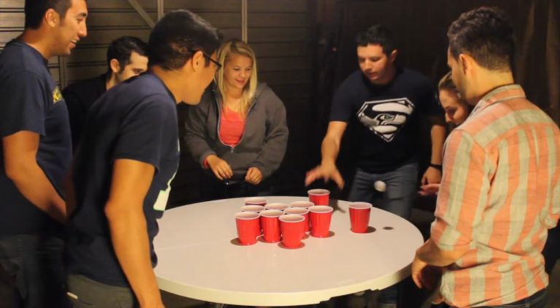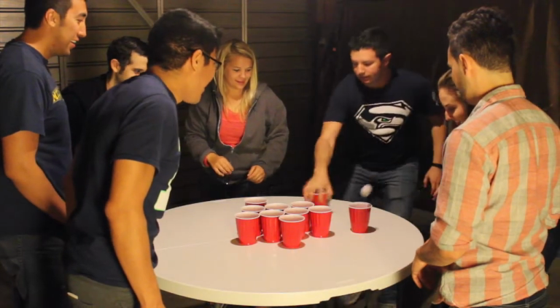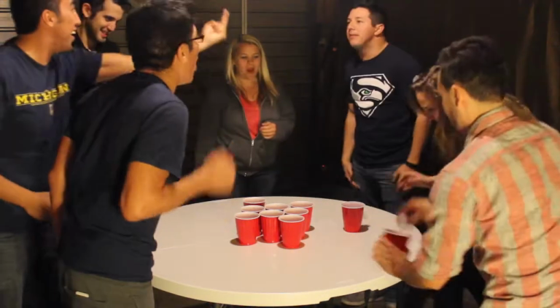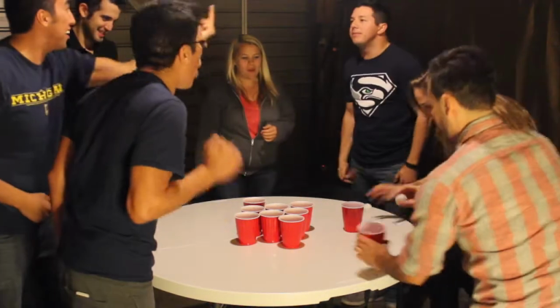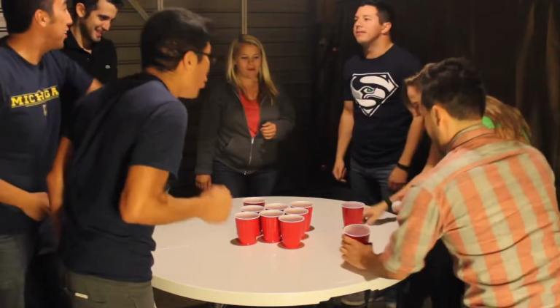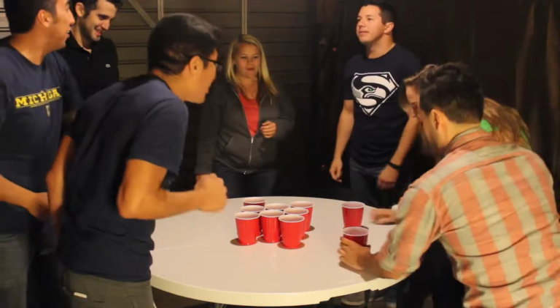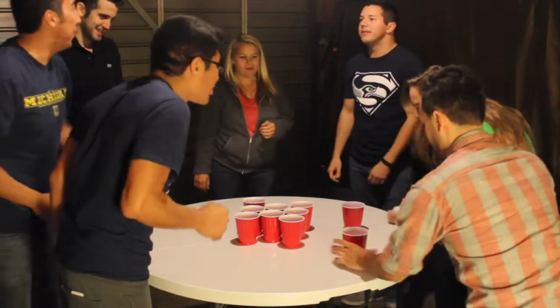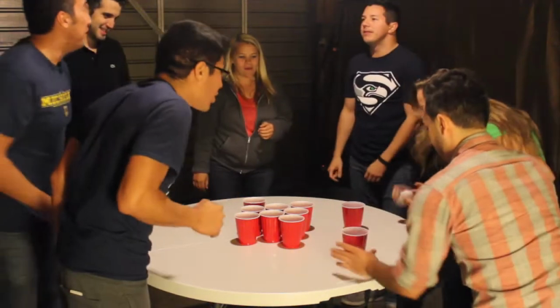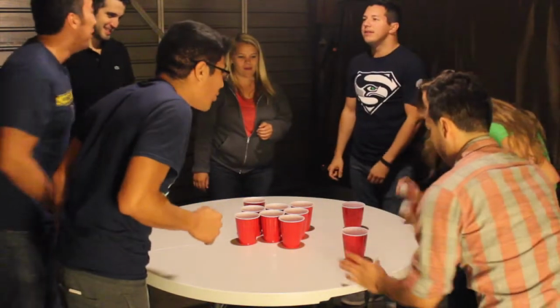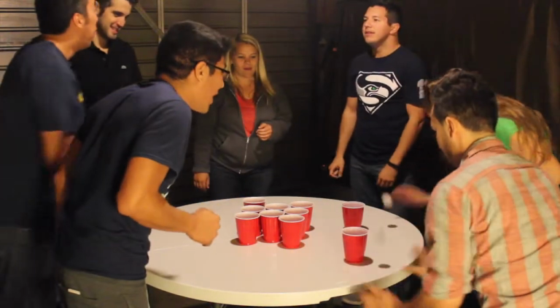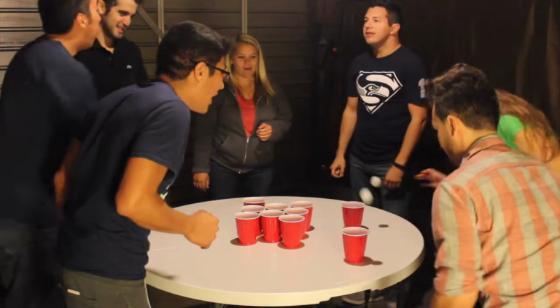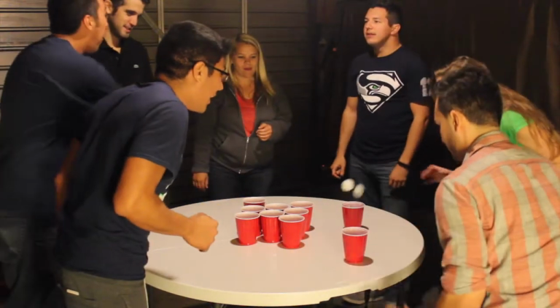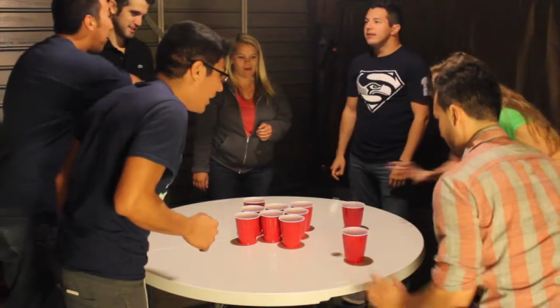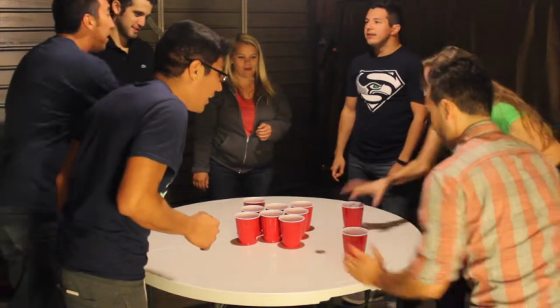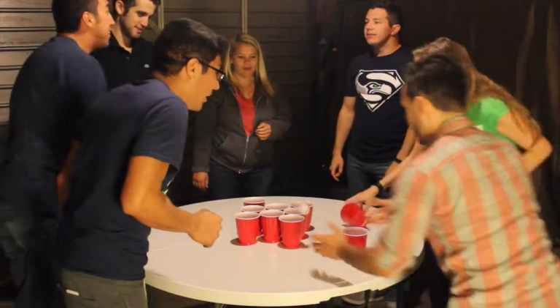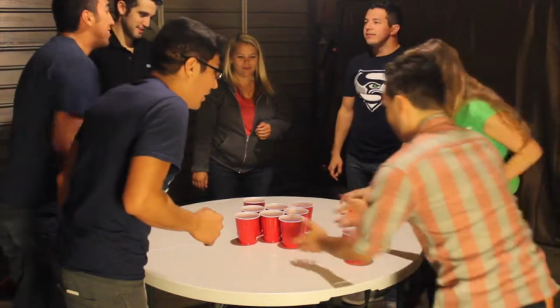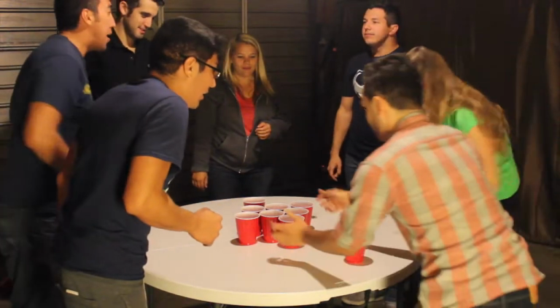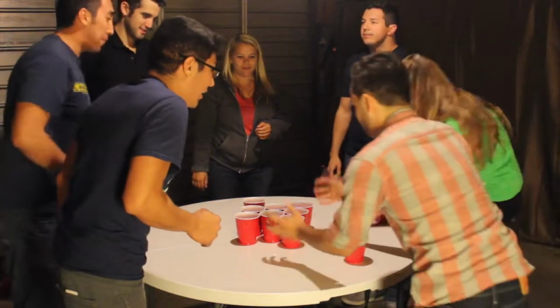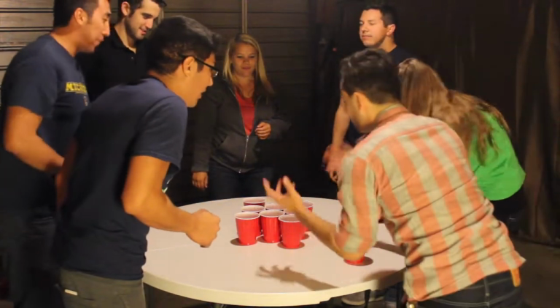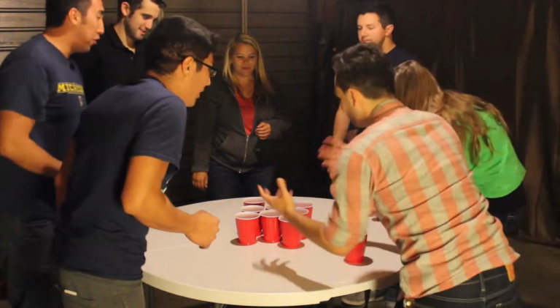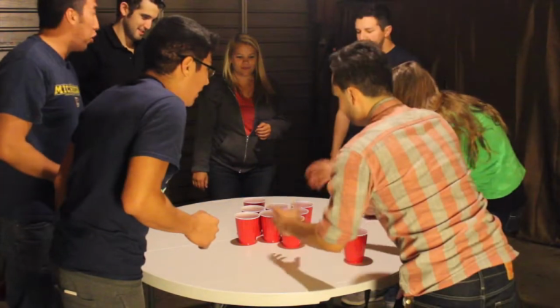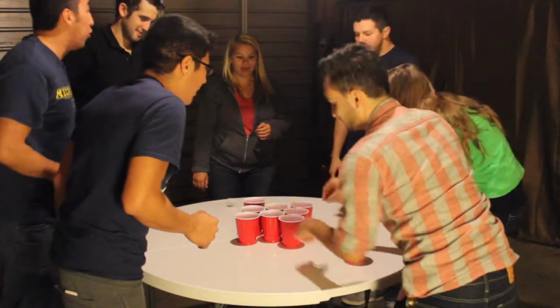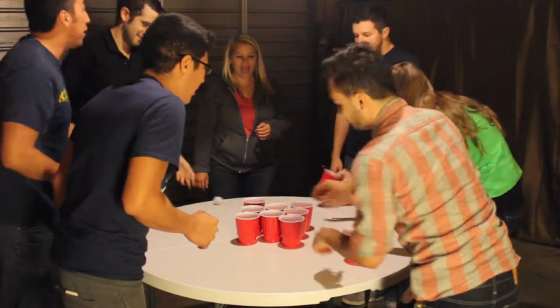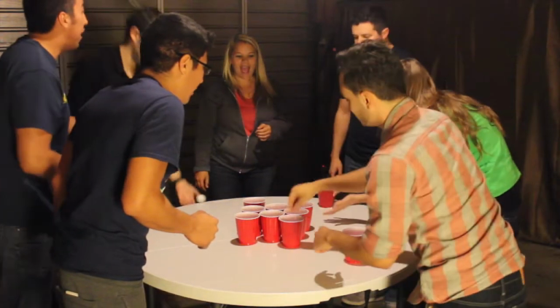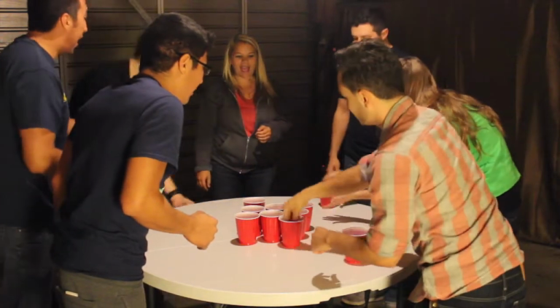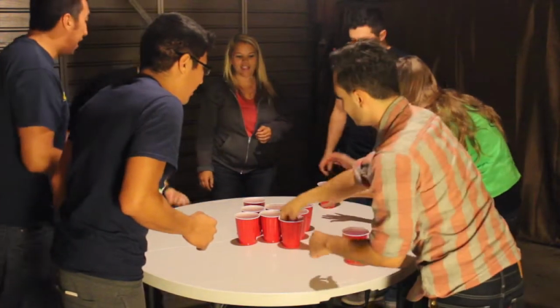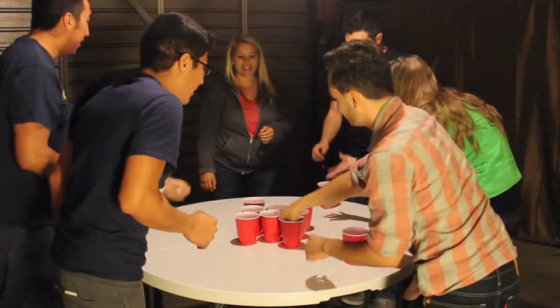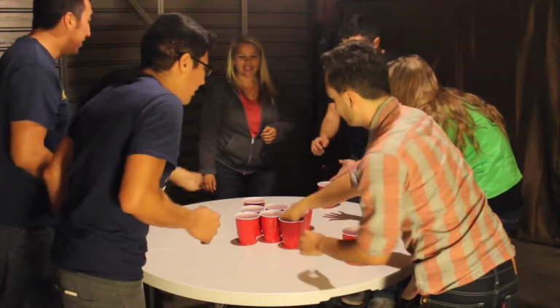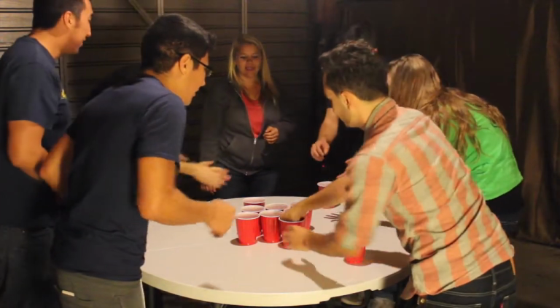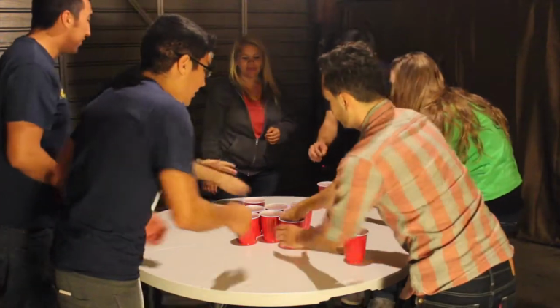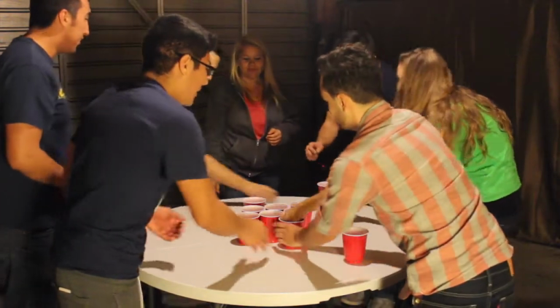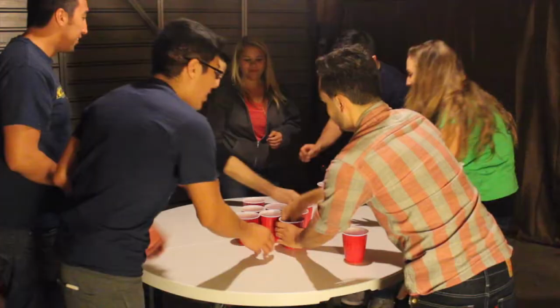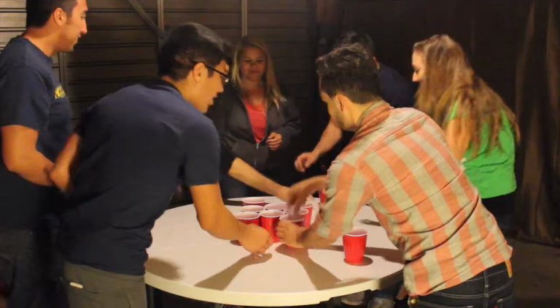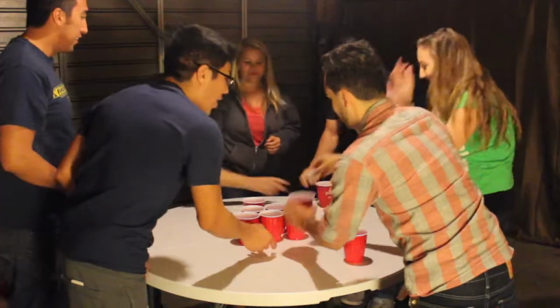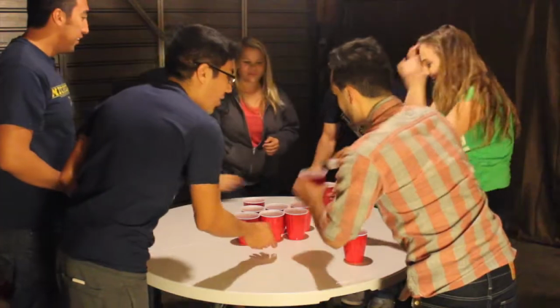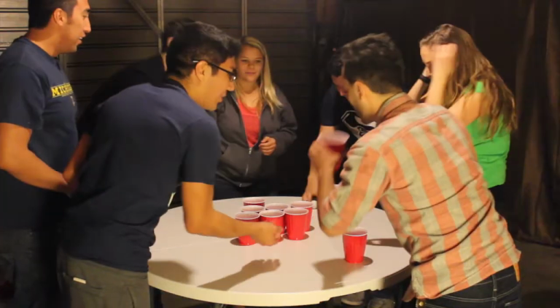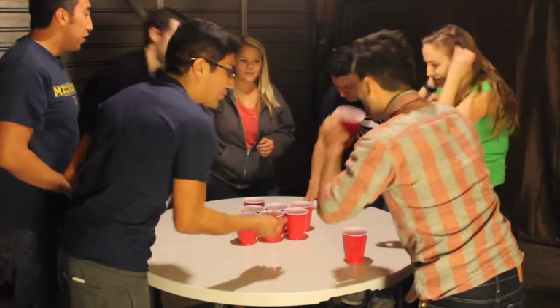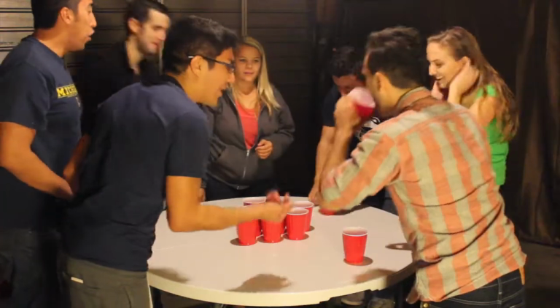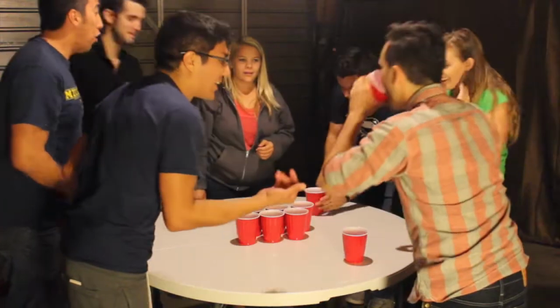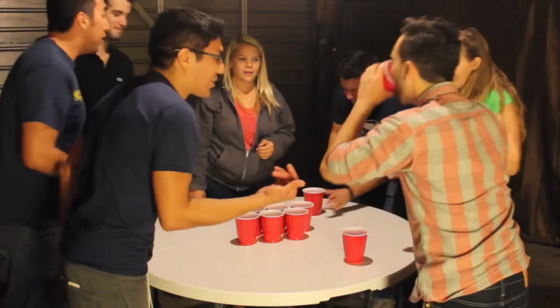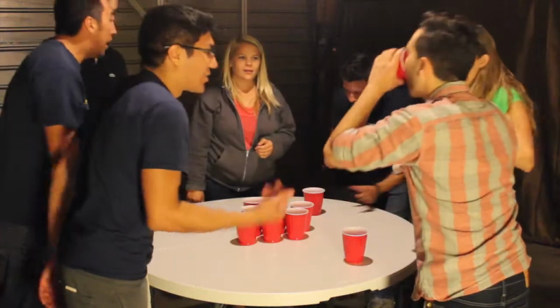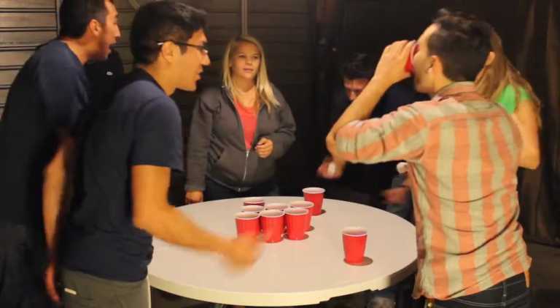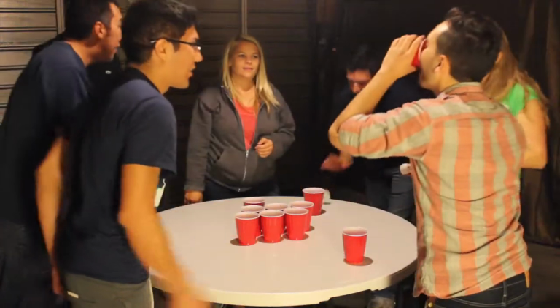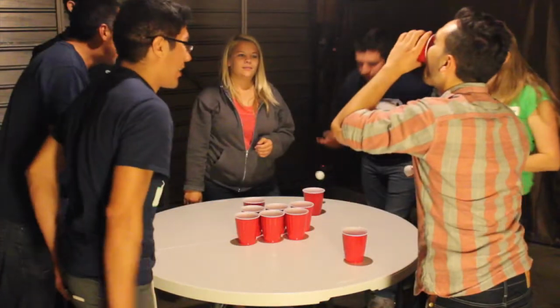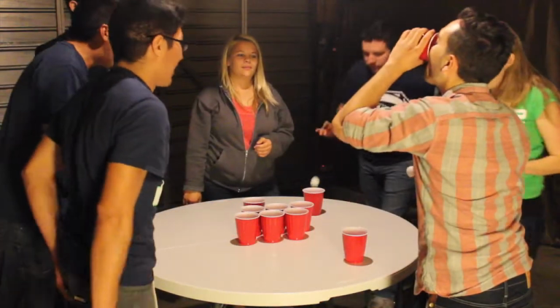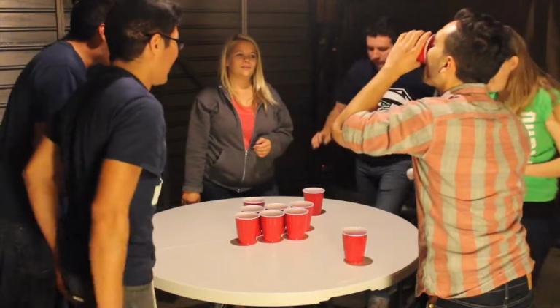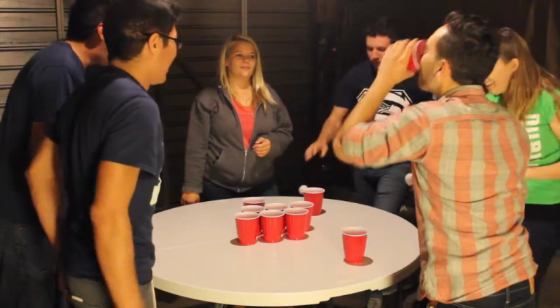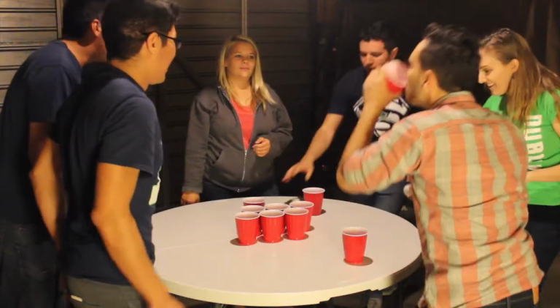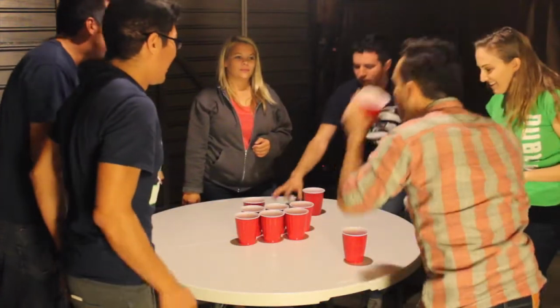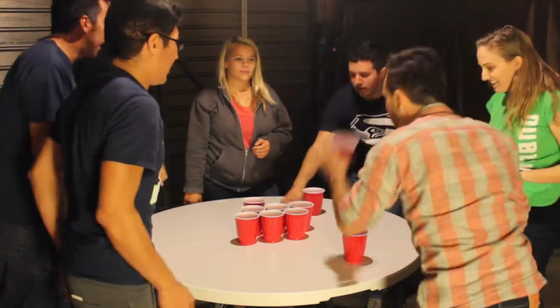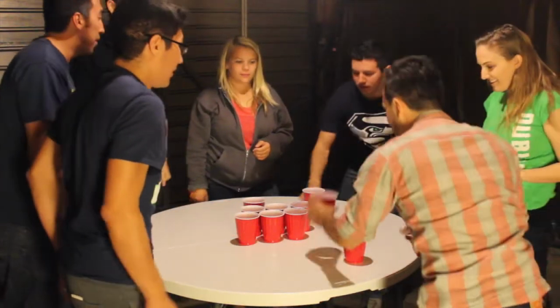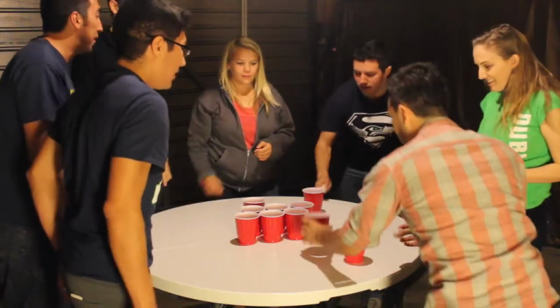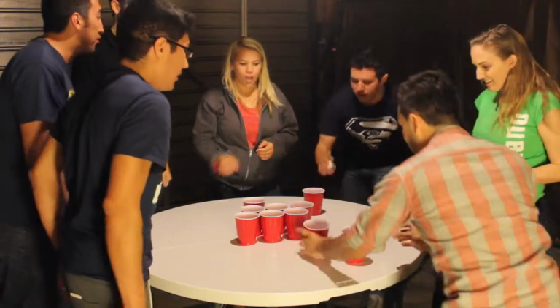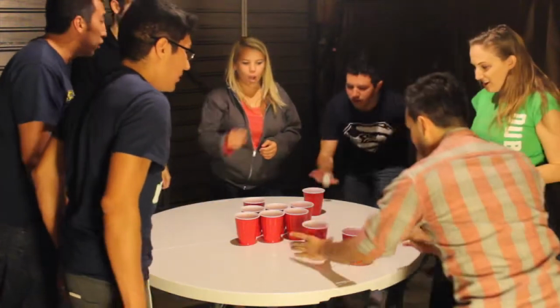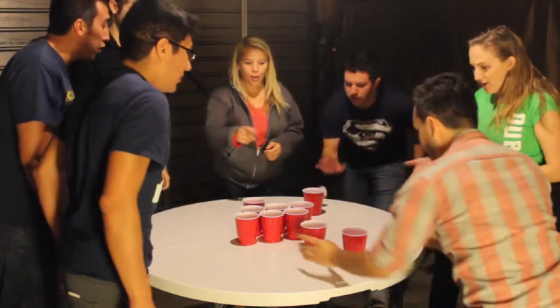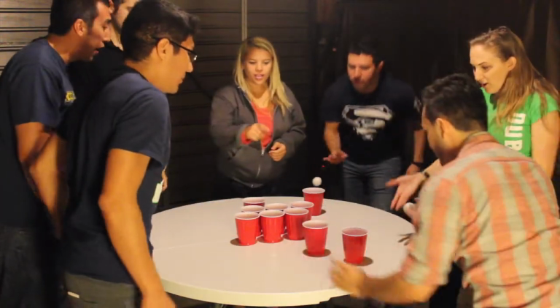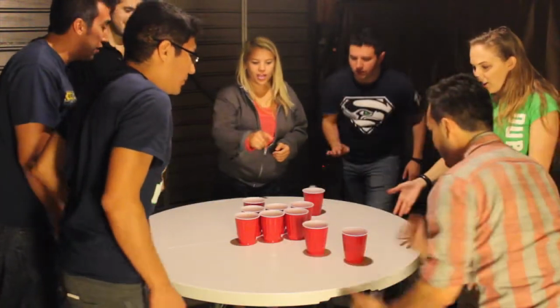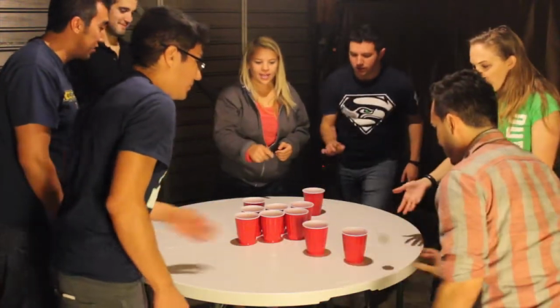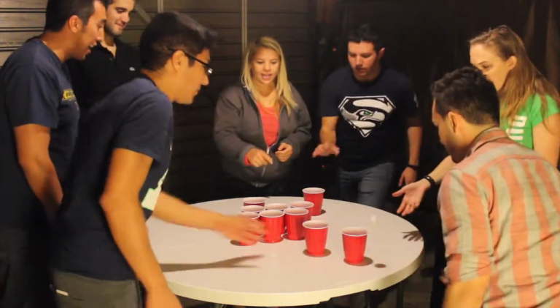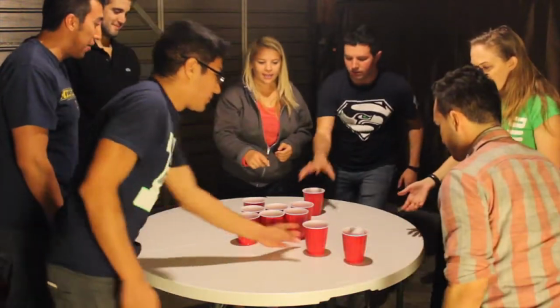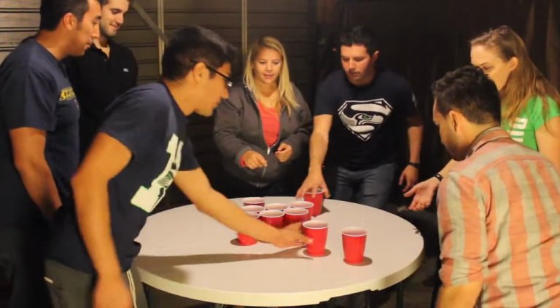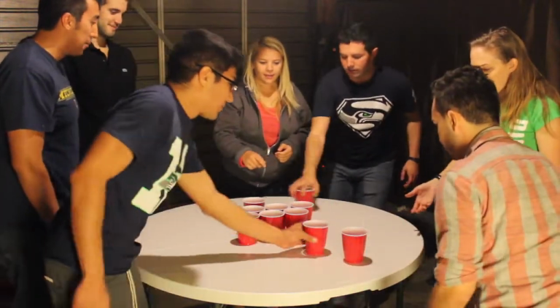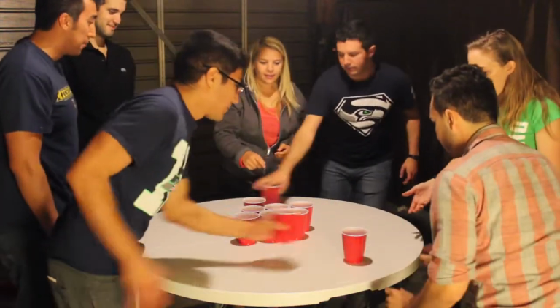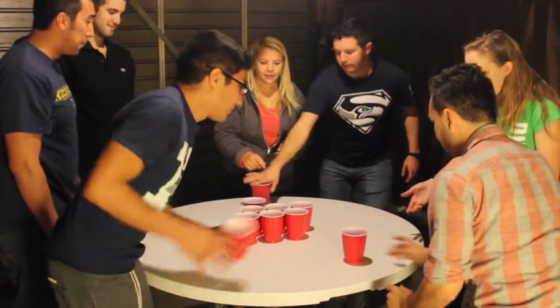If you happen to bounce the ball into a center cup, stop bouncing, drink the cup you landed in, remove the cup, then resume playing.